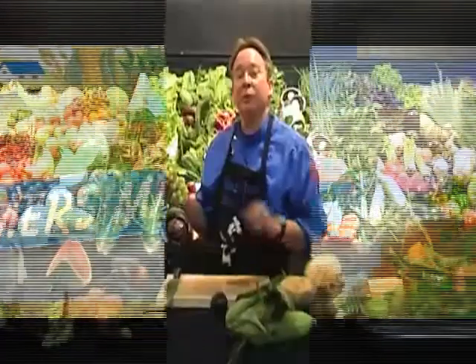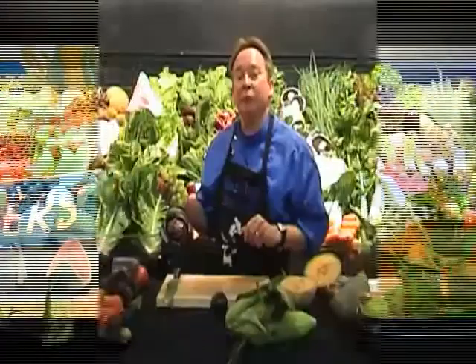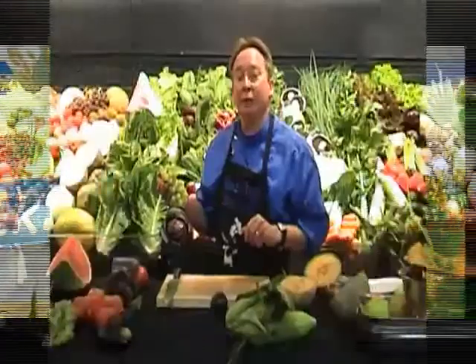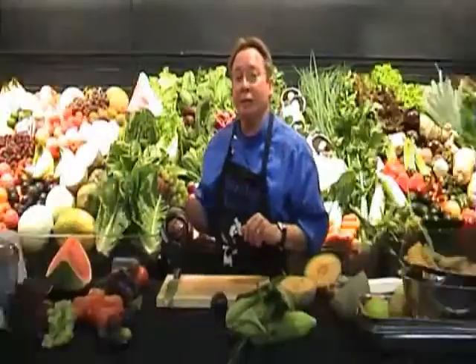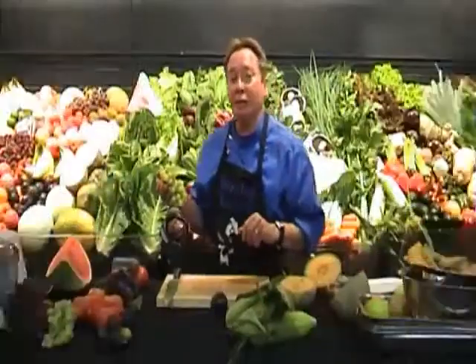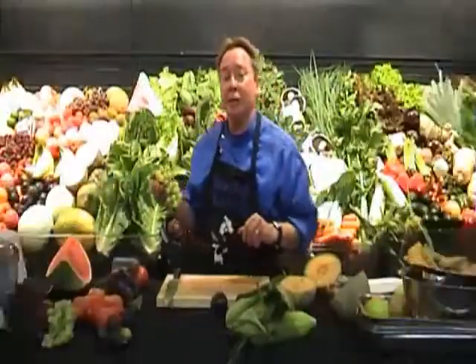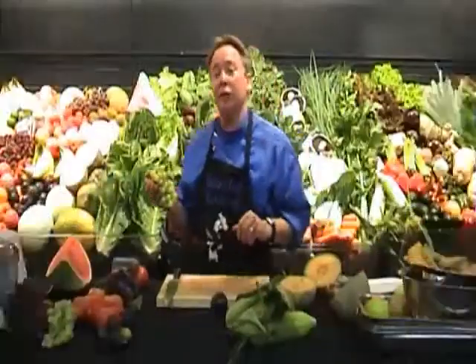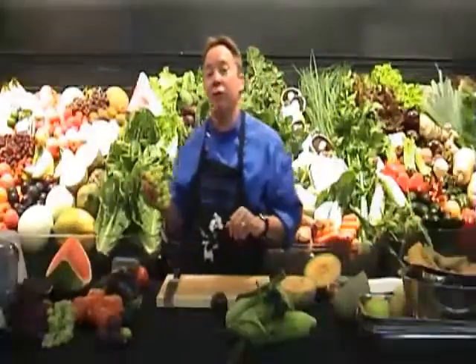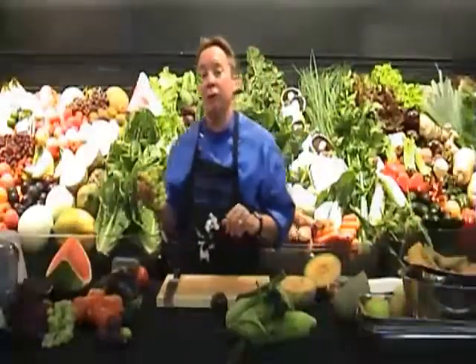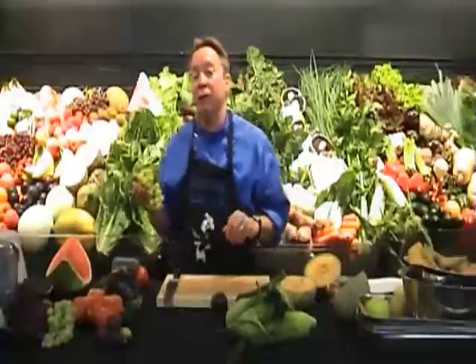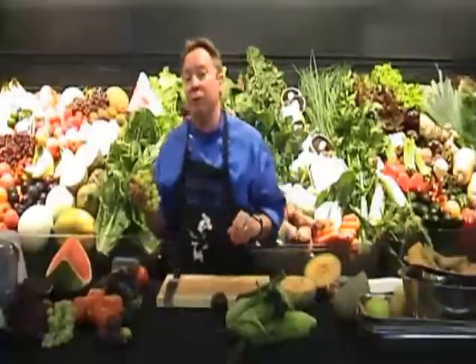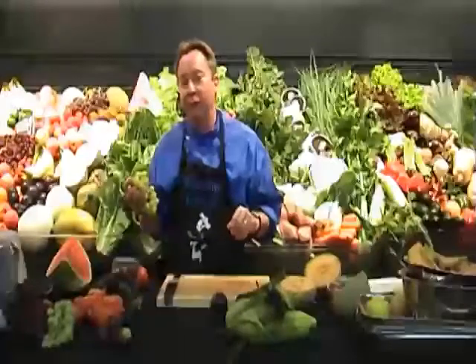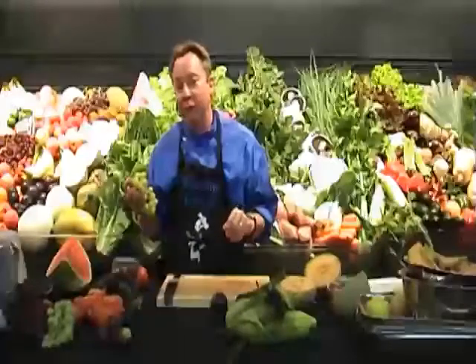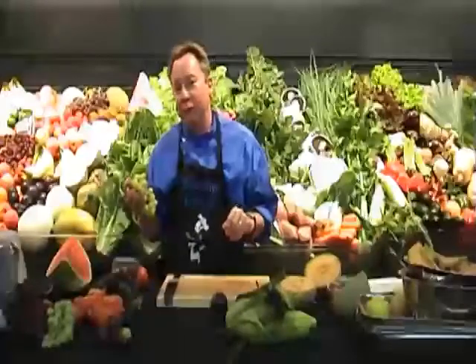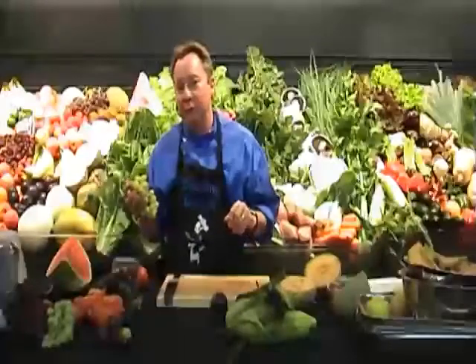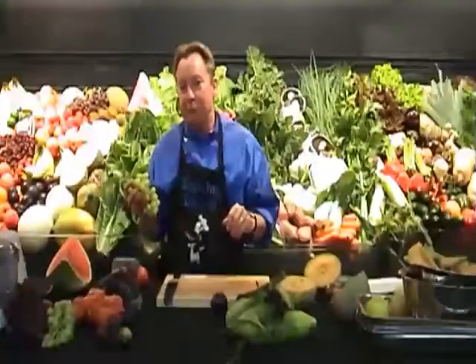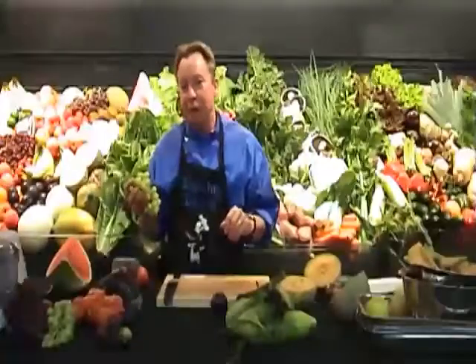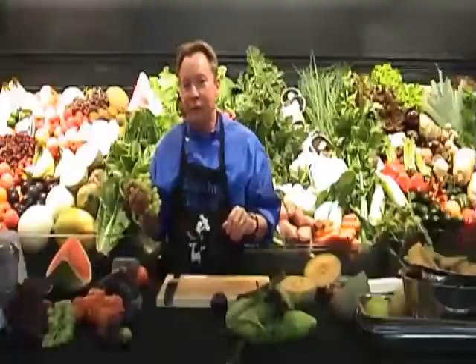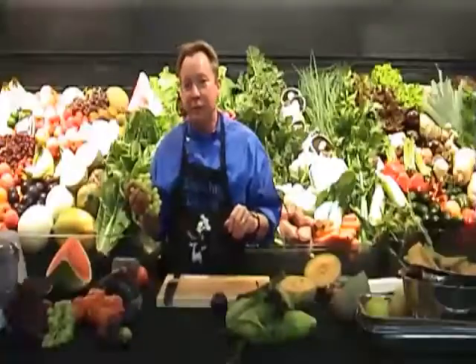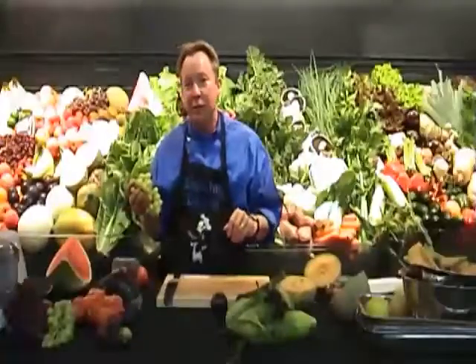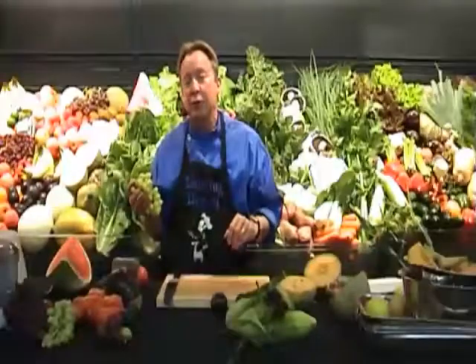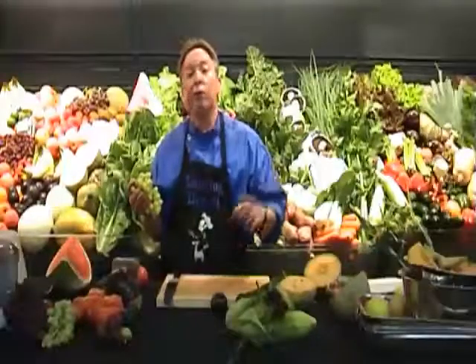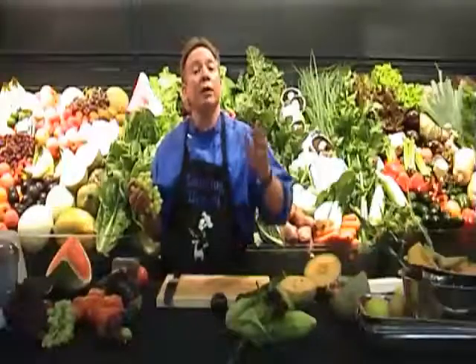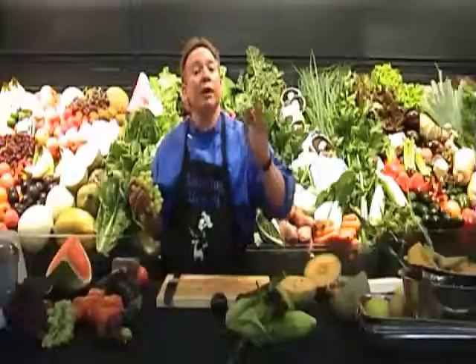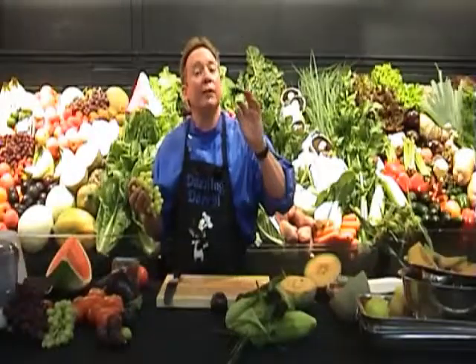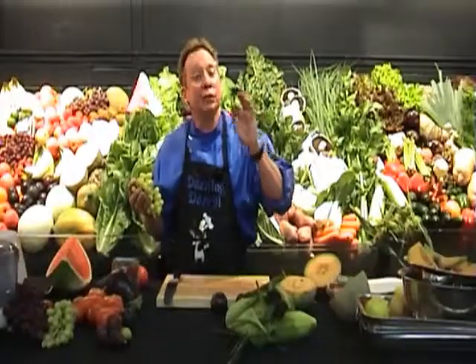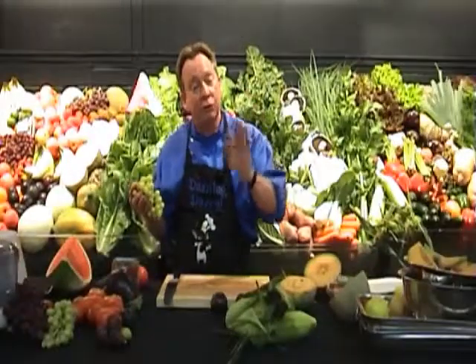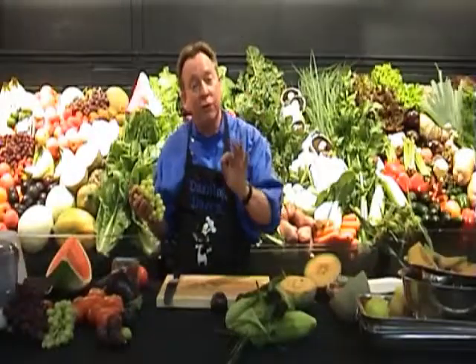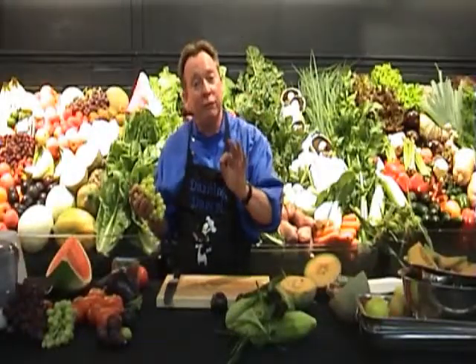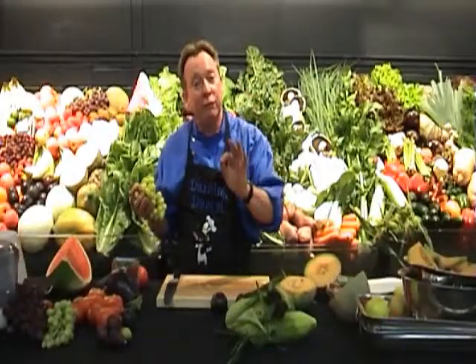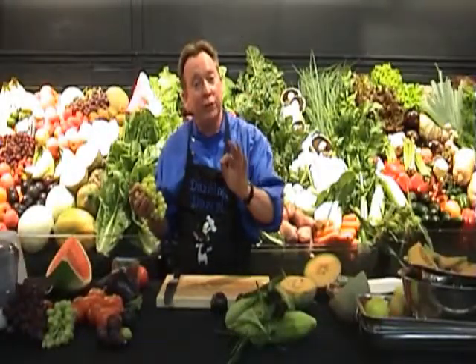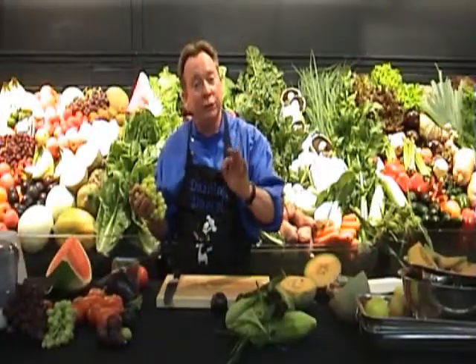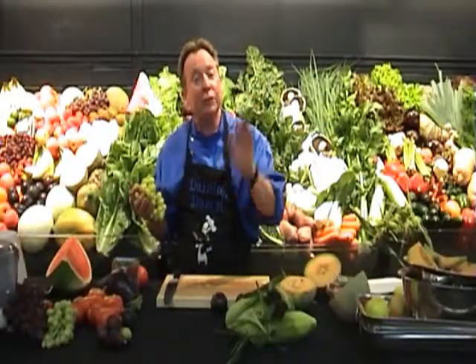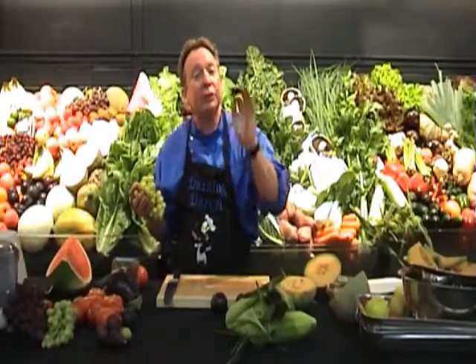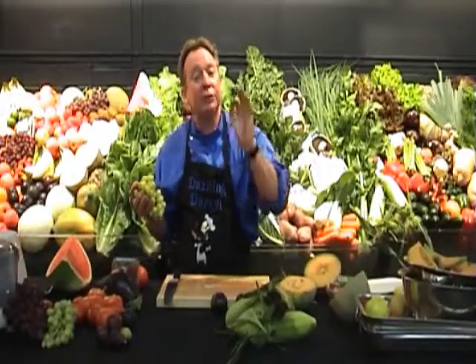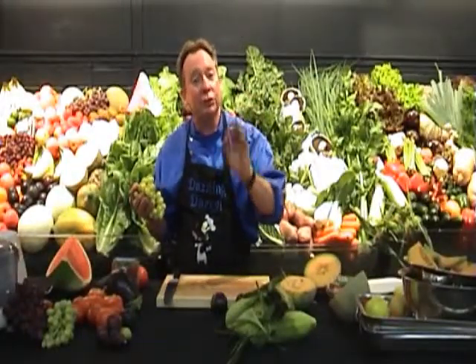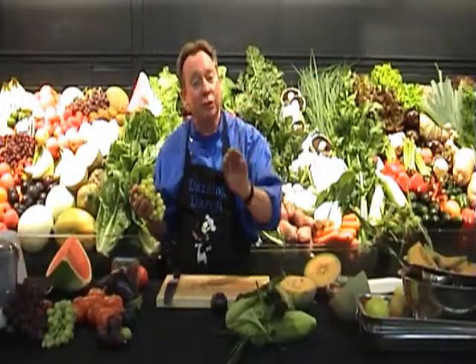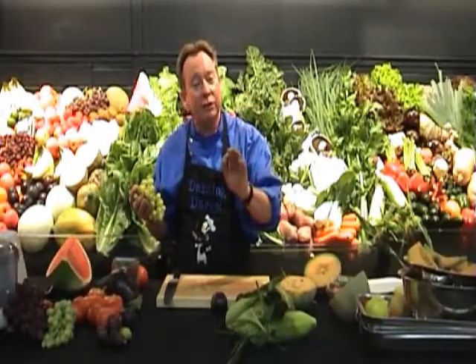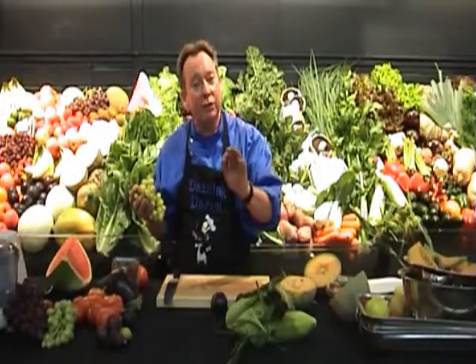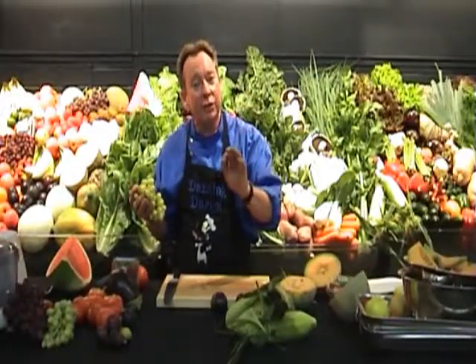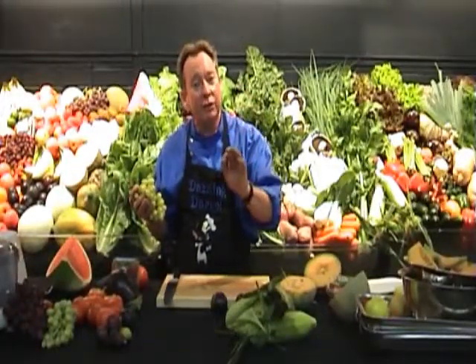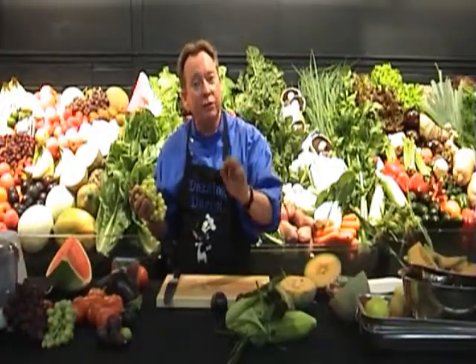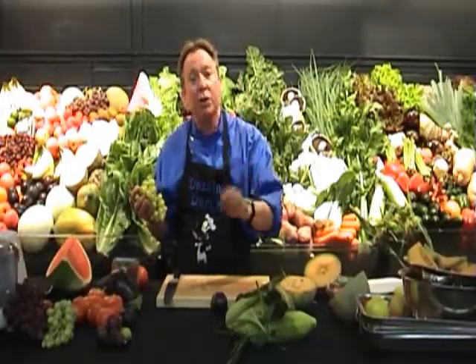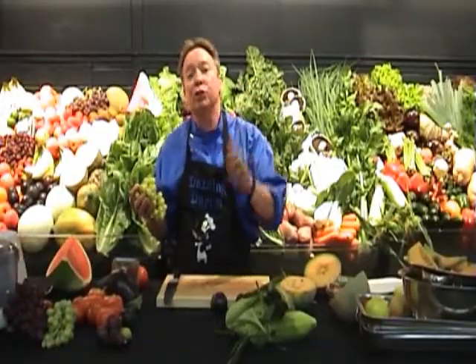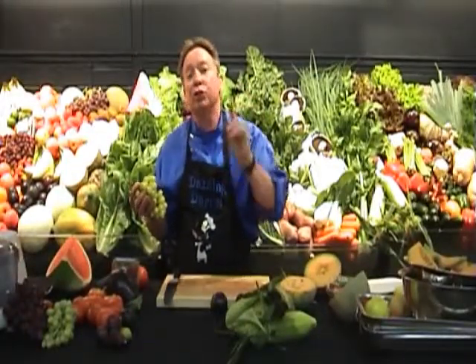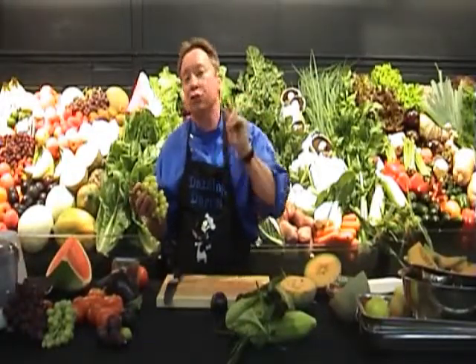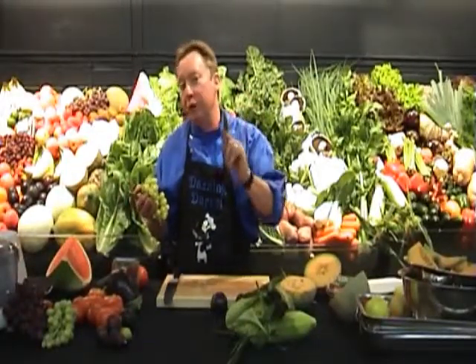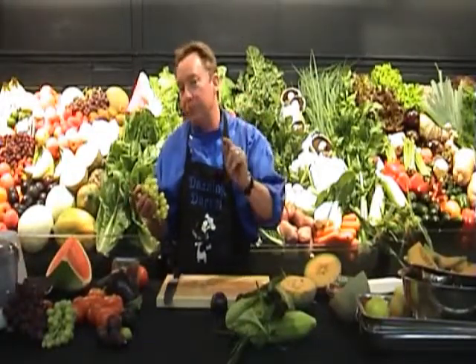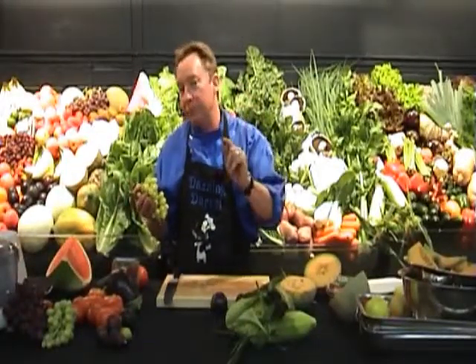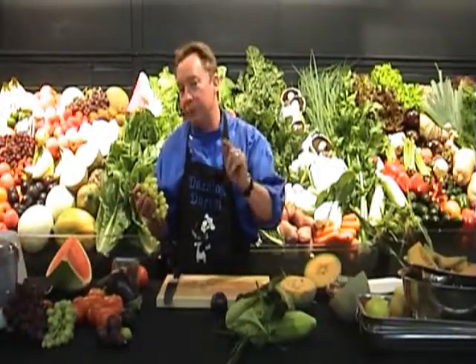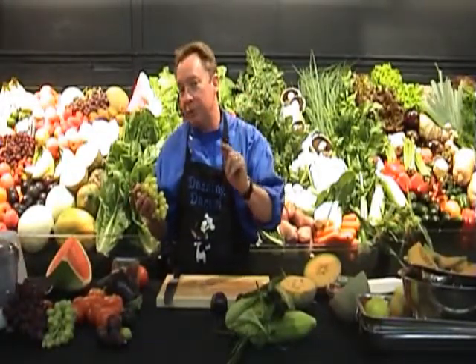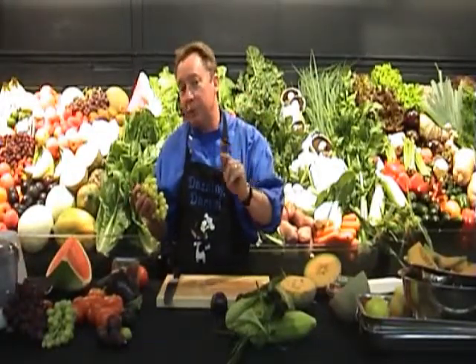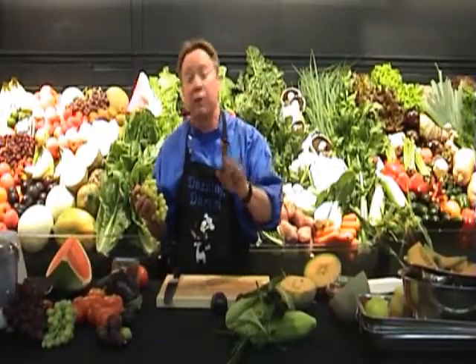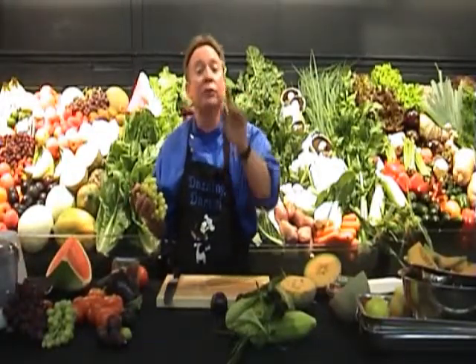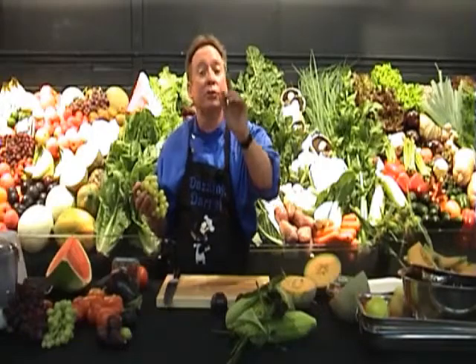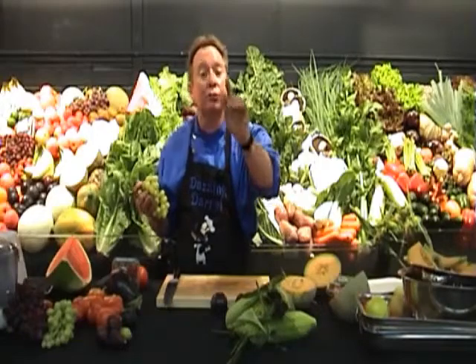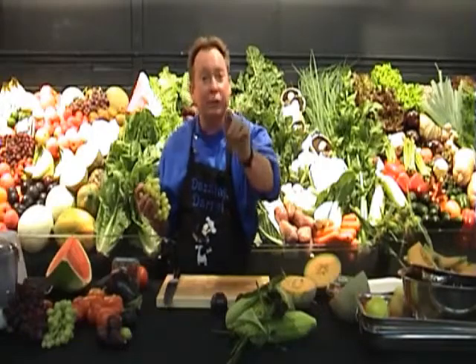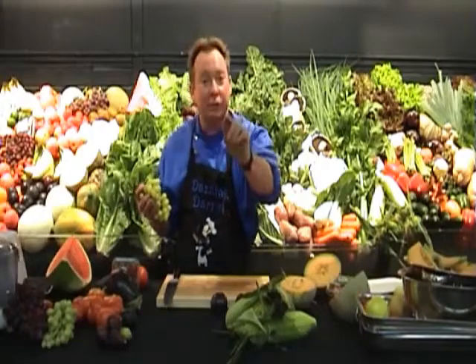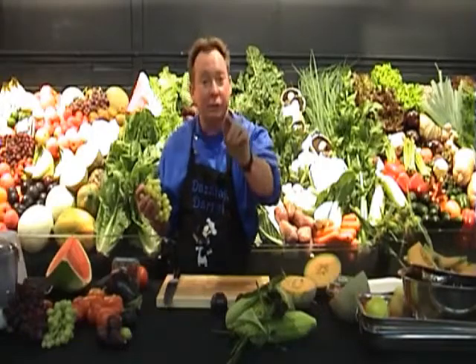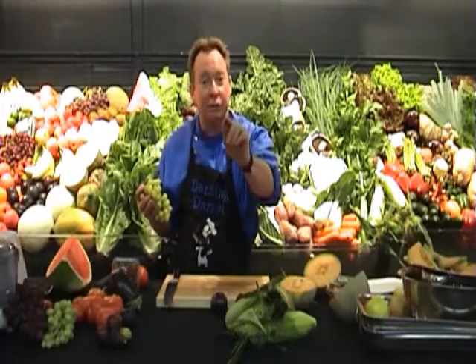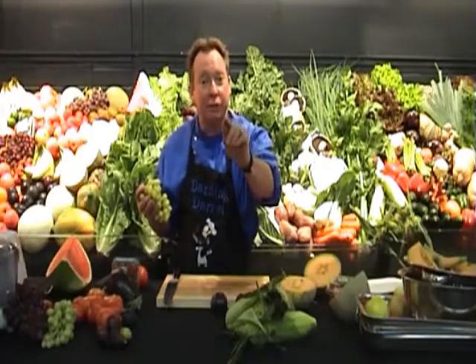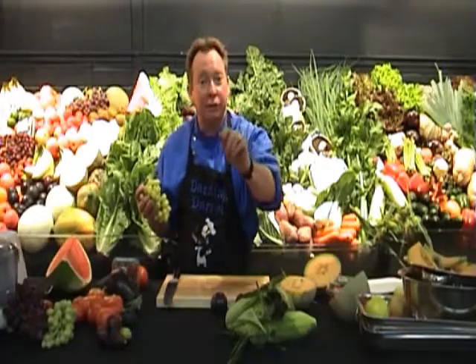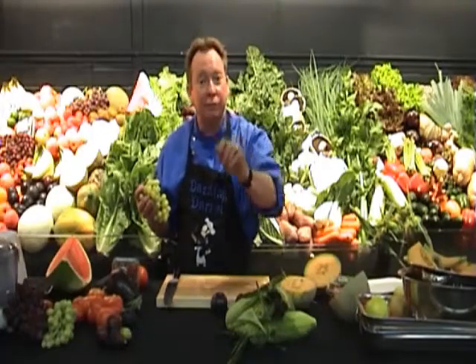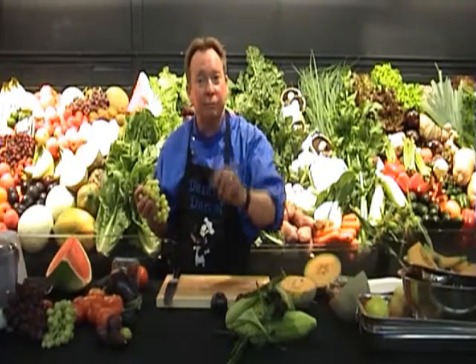This is Darrell from Bunbury Farmers Market where we have extreme freshness, extreme value, straight from the grower, direct to you at home.